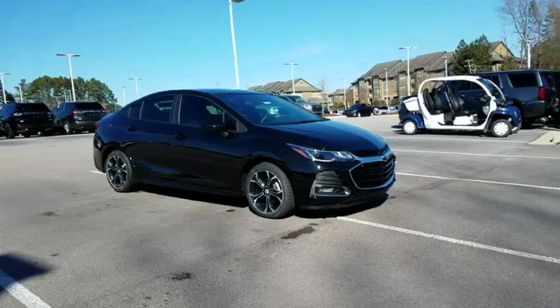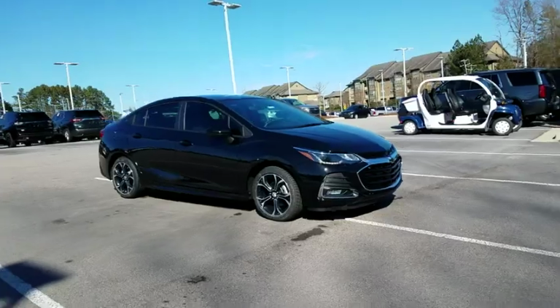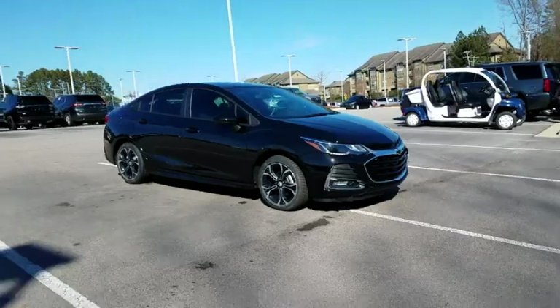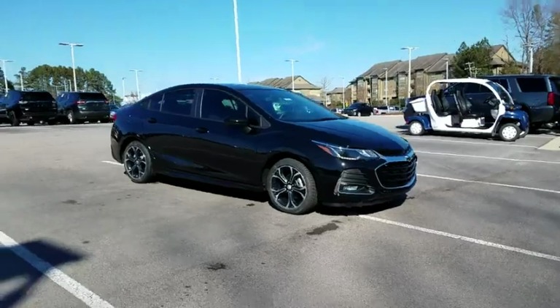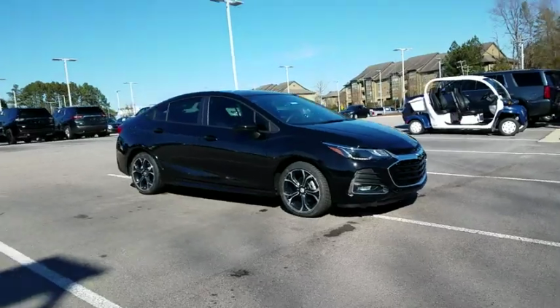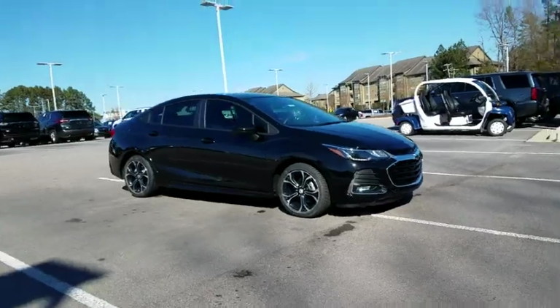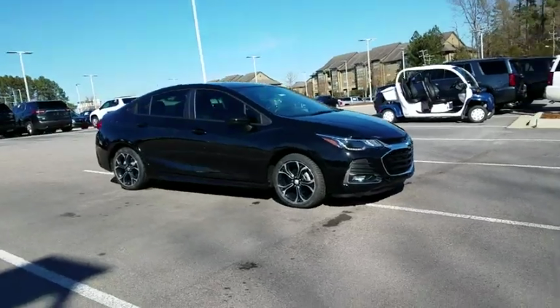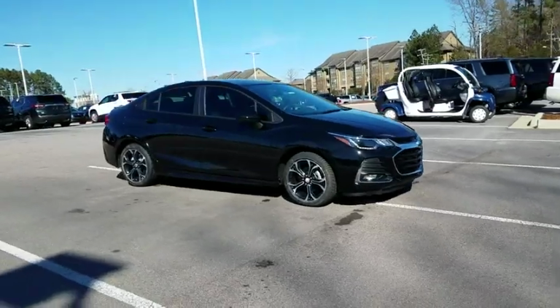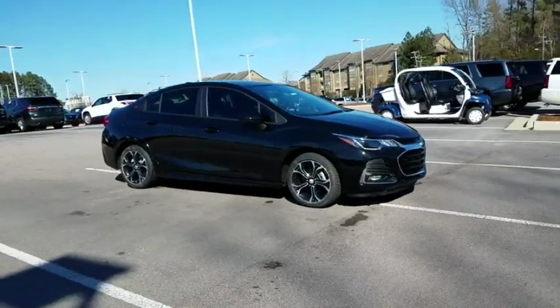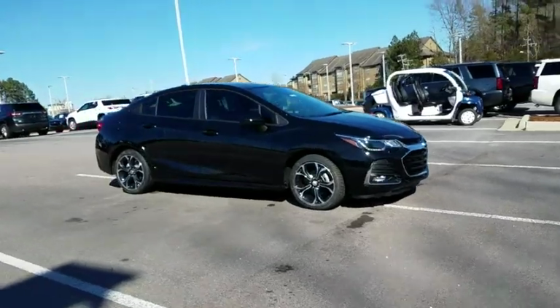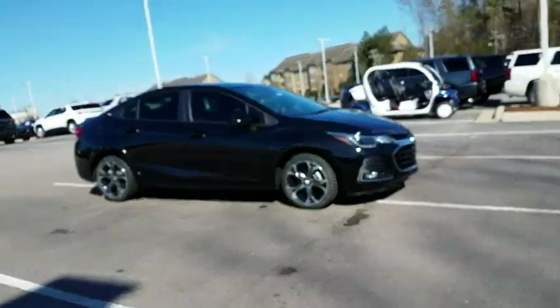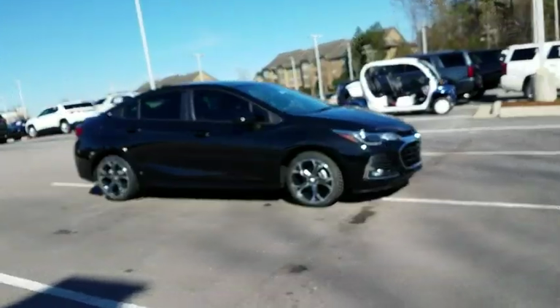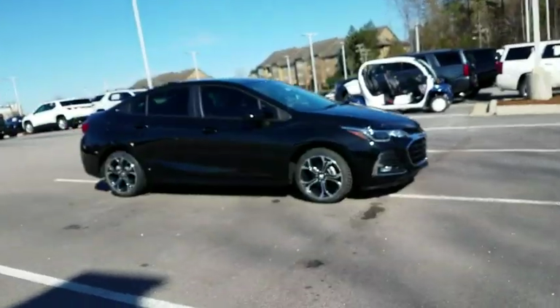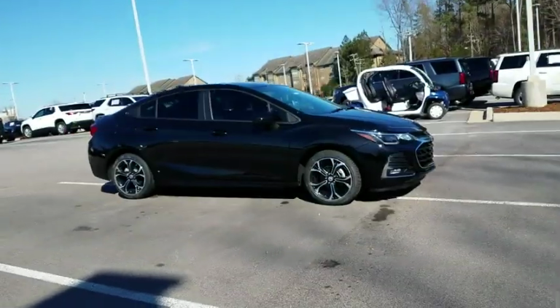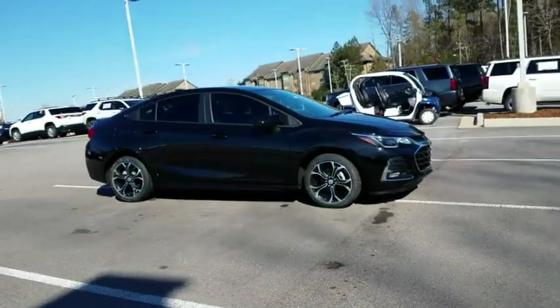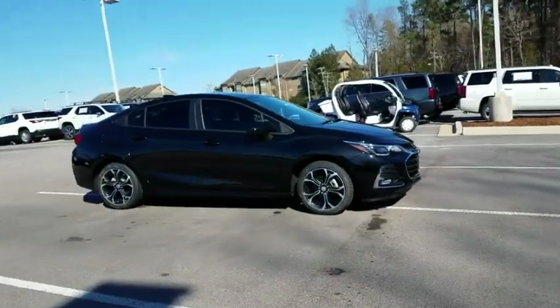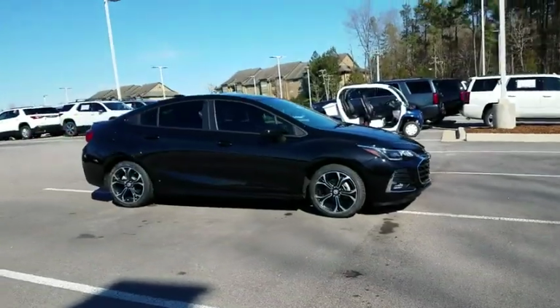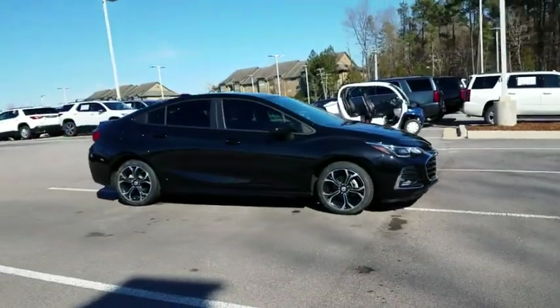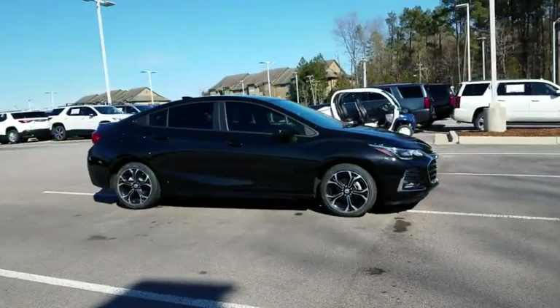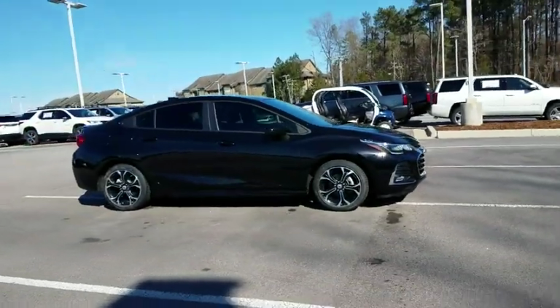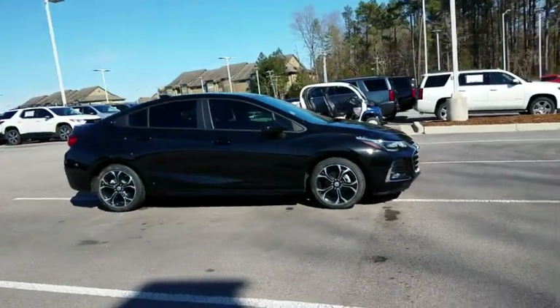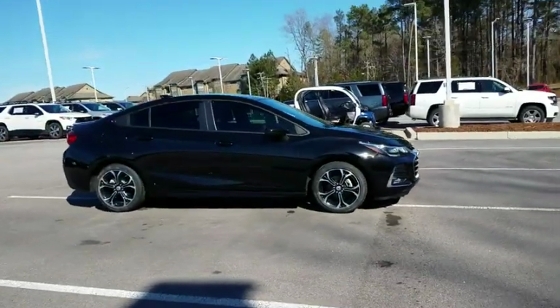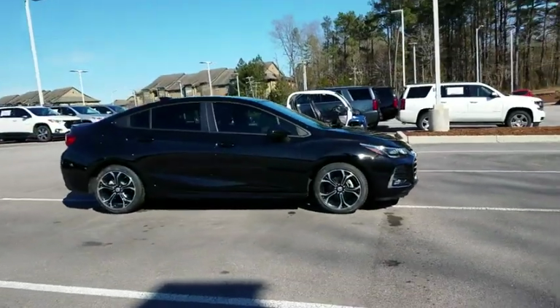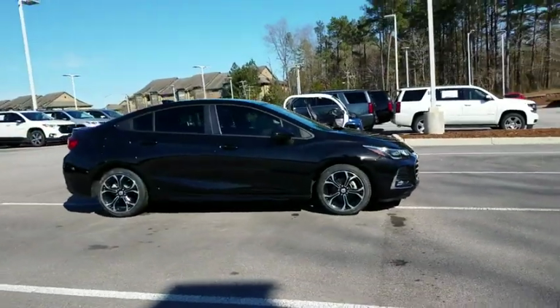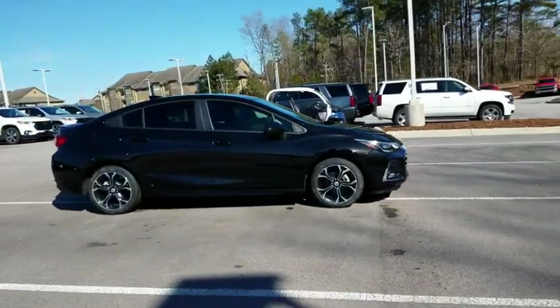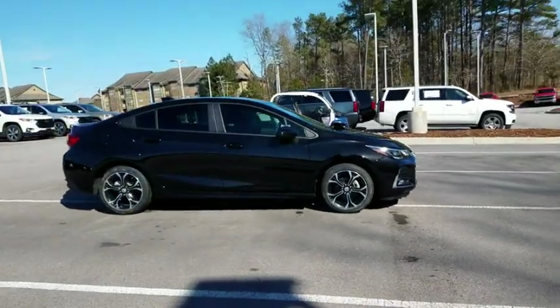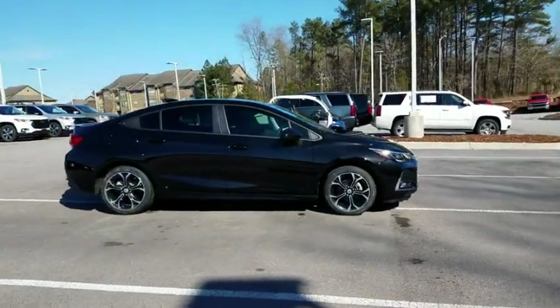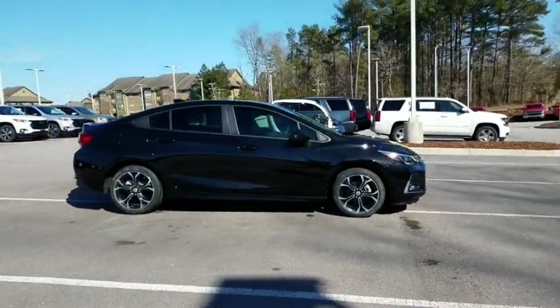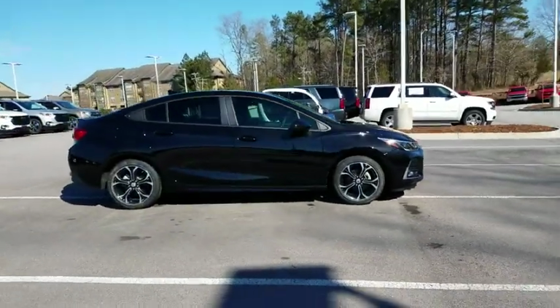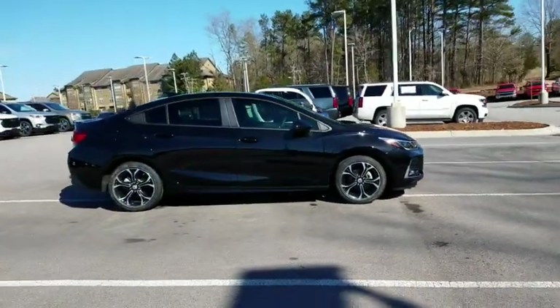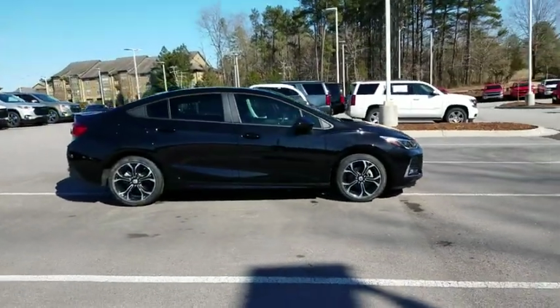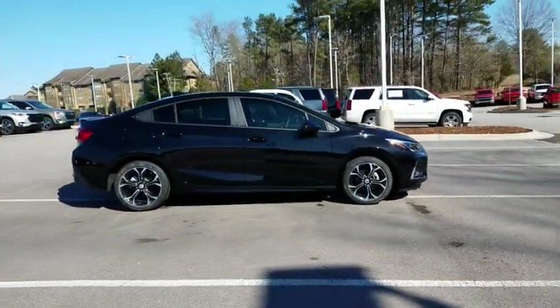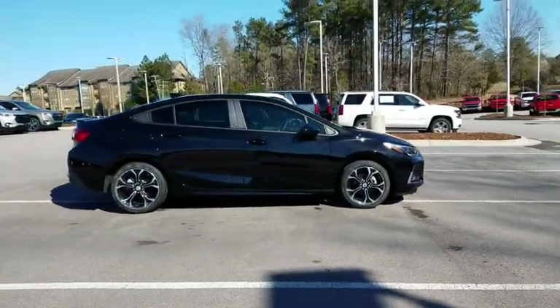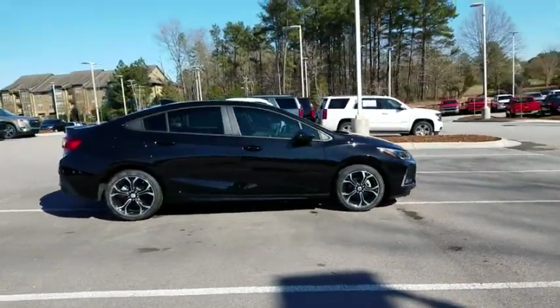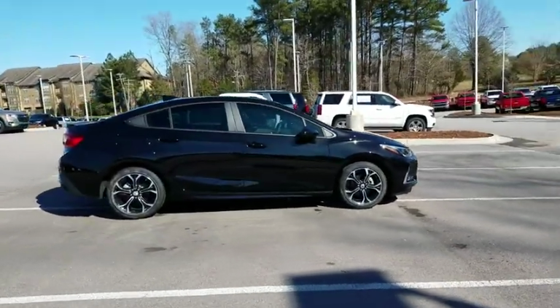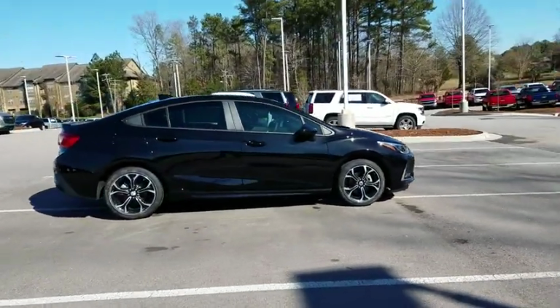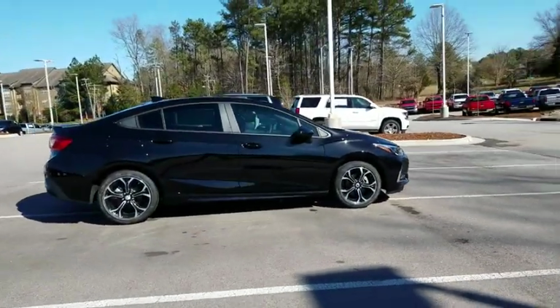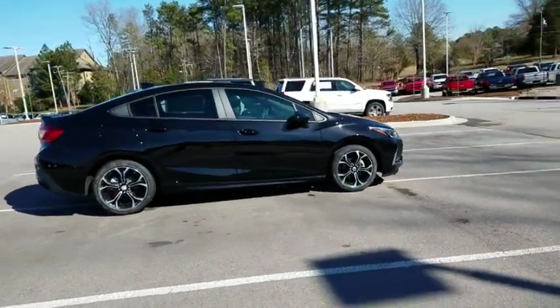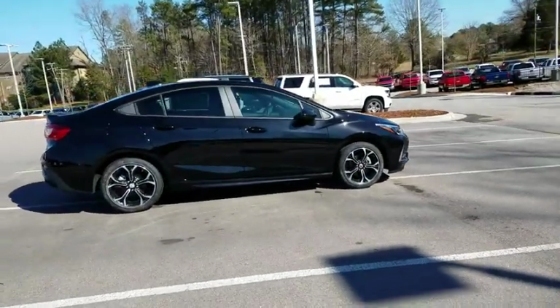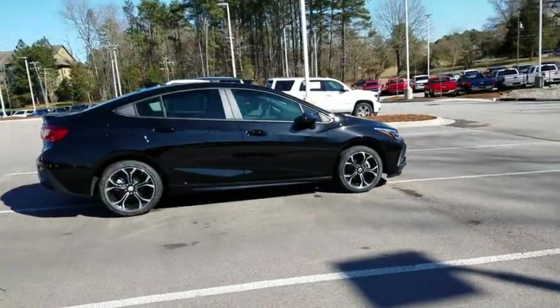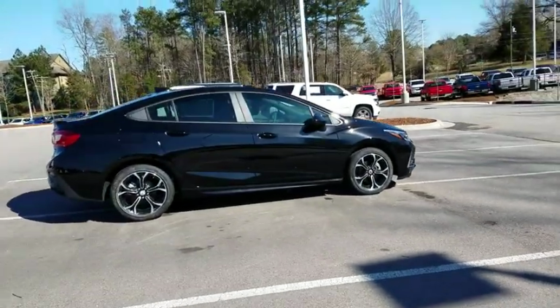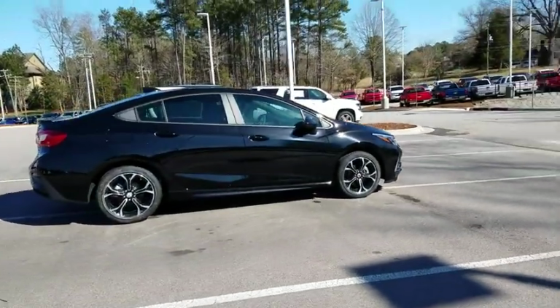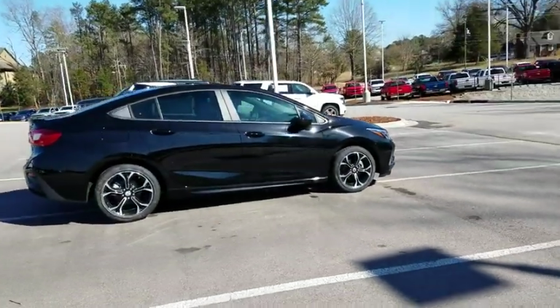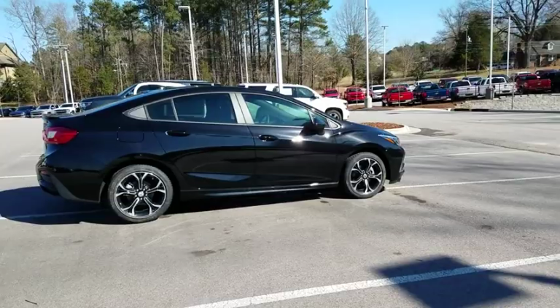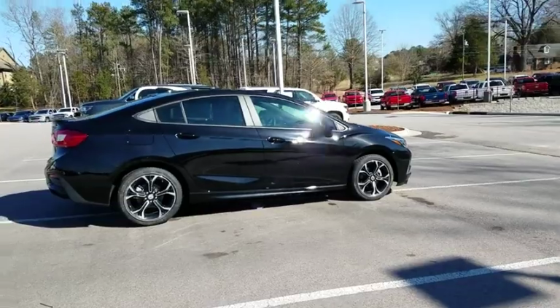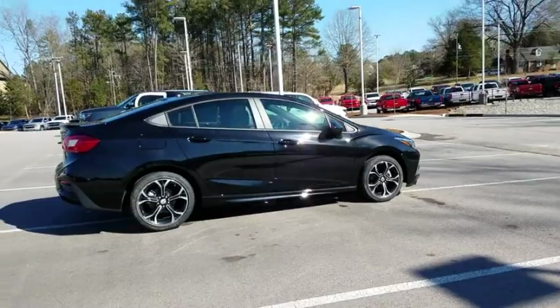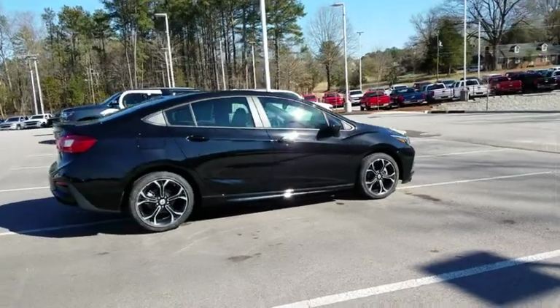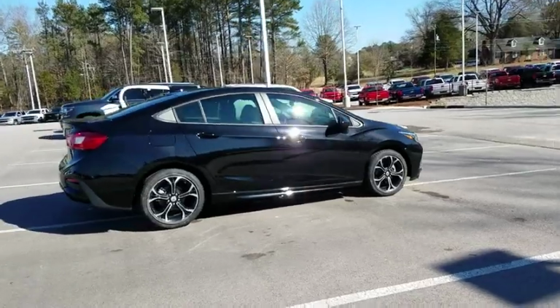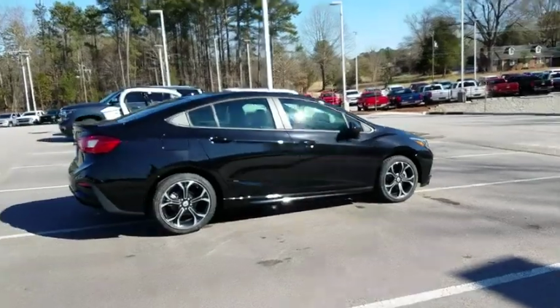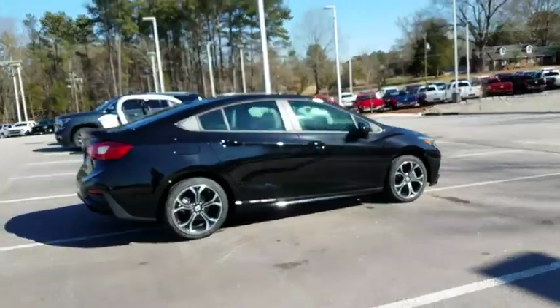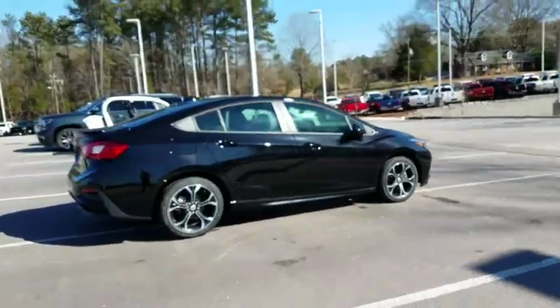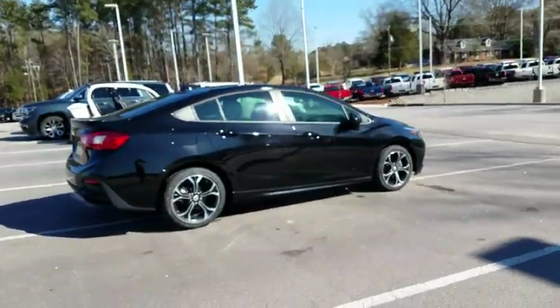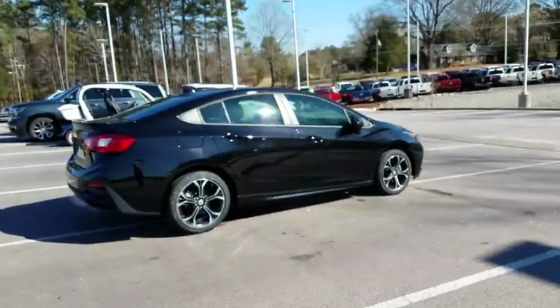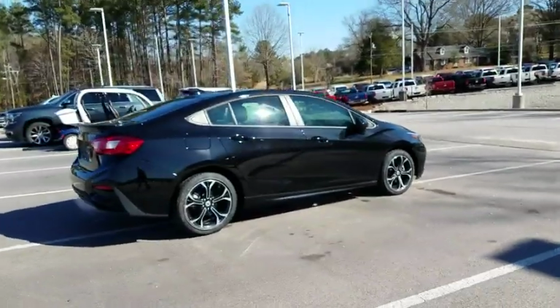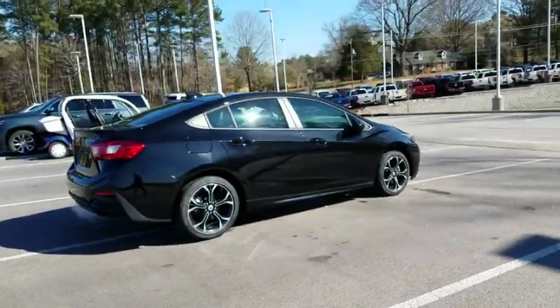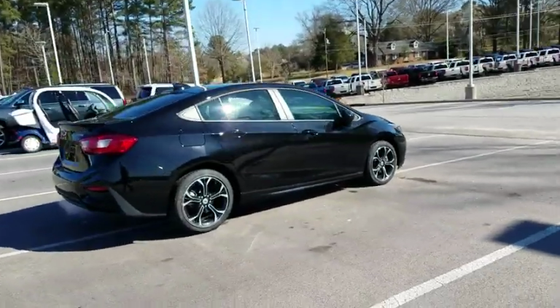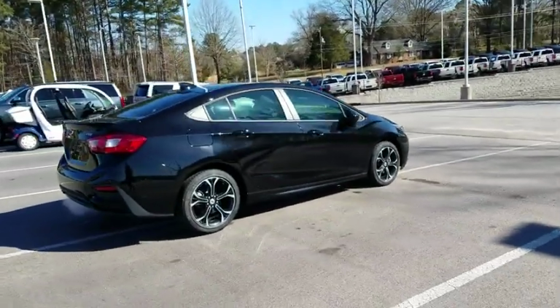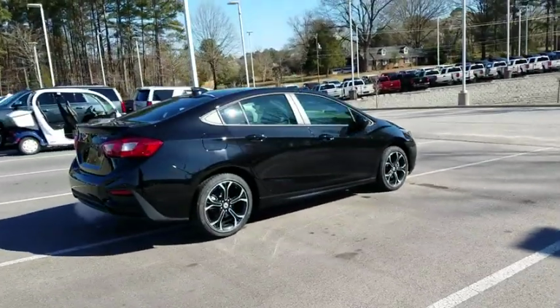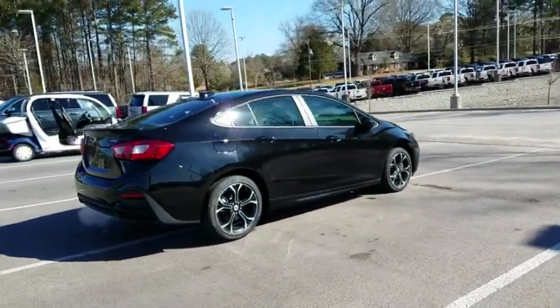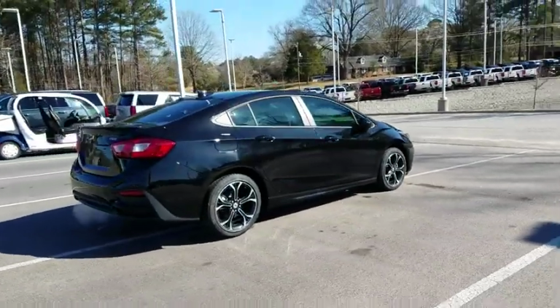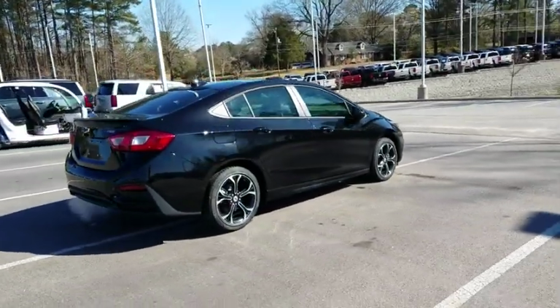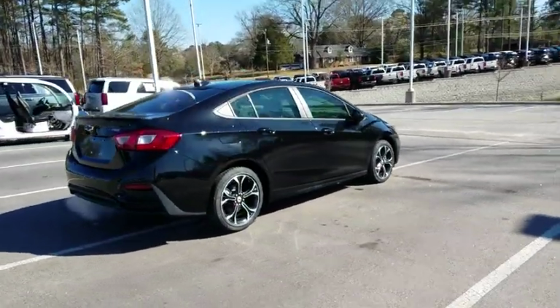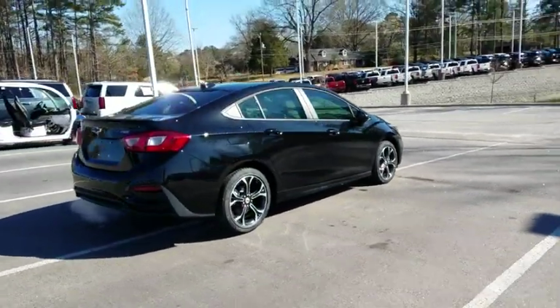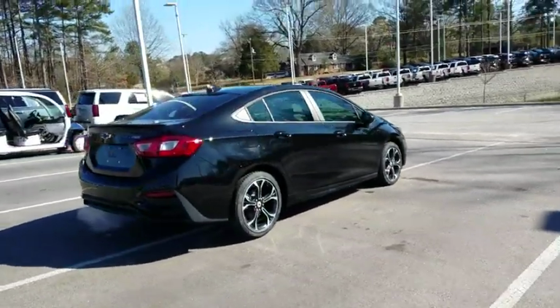2019 Chevrolet Cruze. The Cruze blueprint calls for more than you'd expect. Here are some of this vehicle's great options.